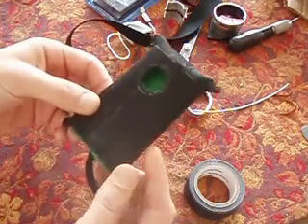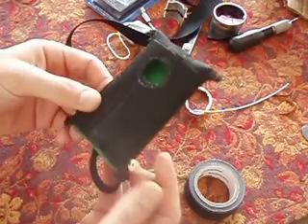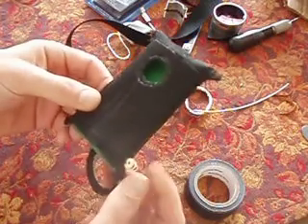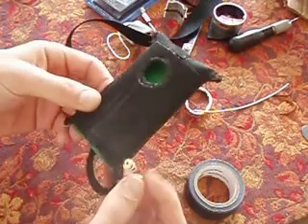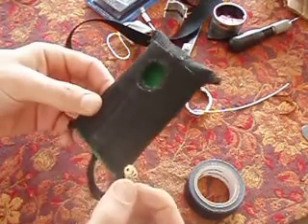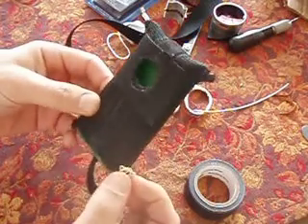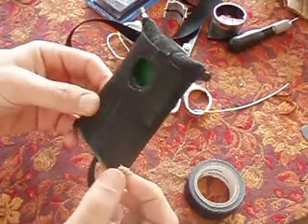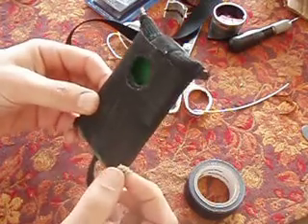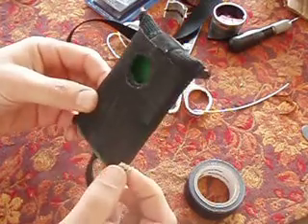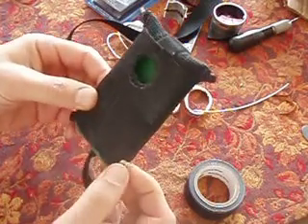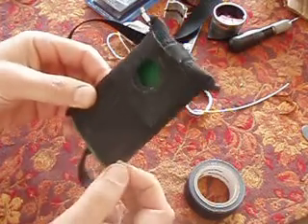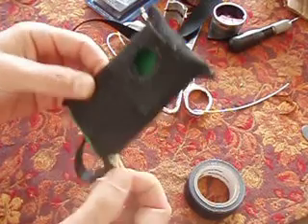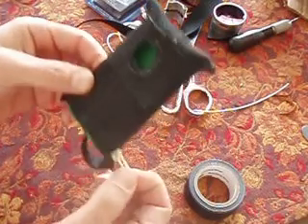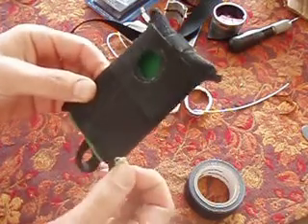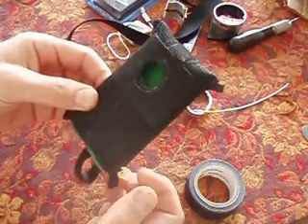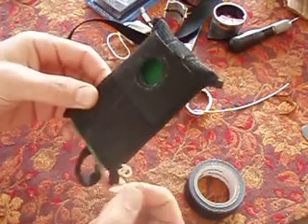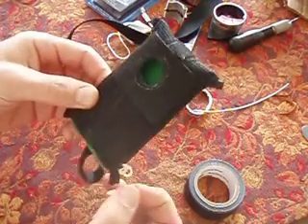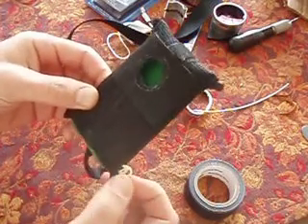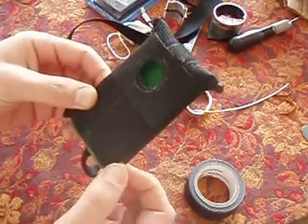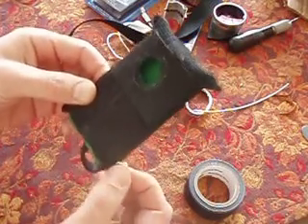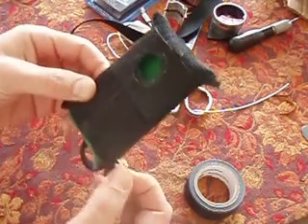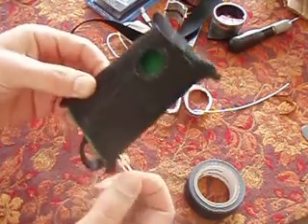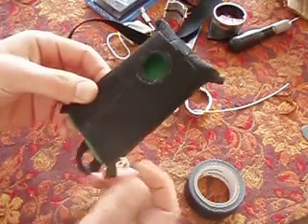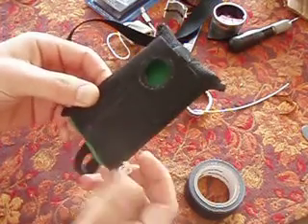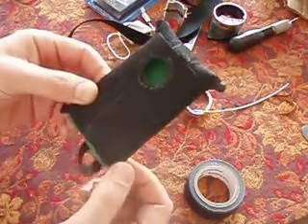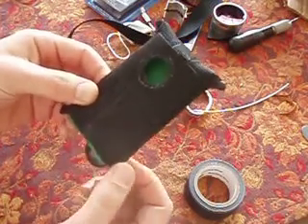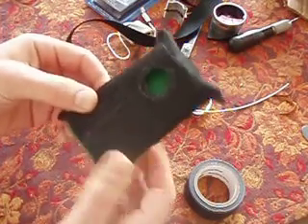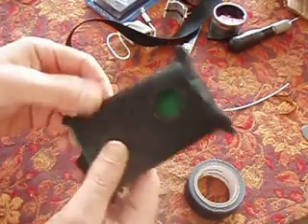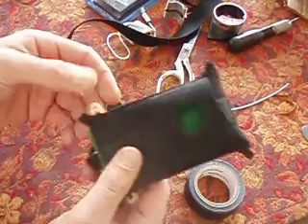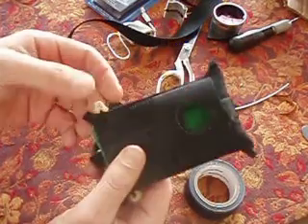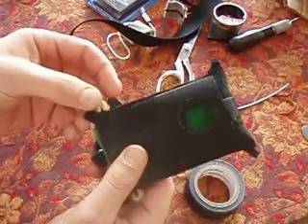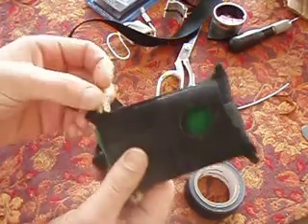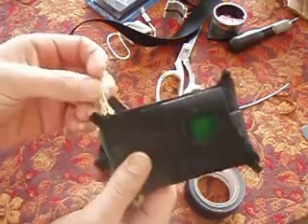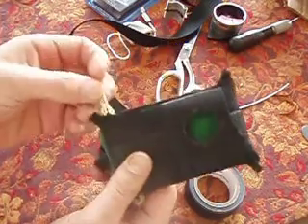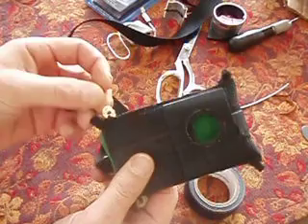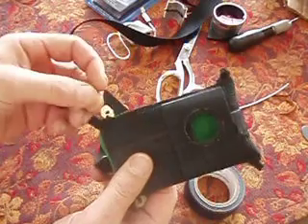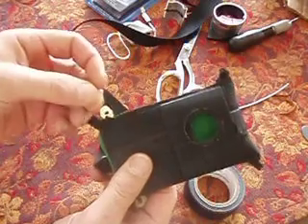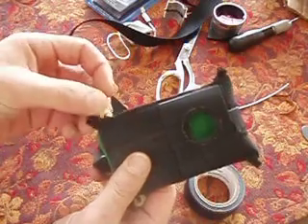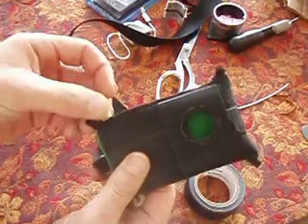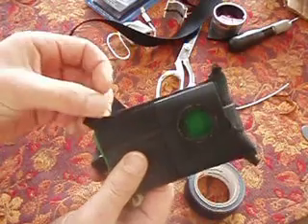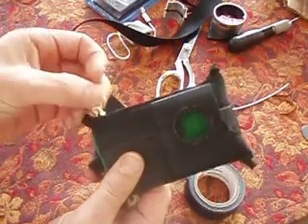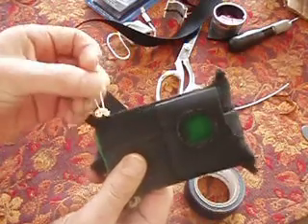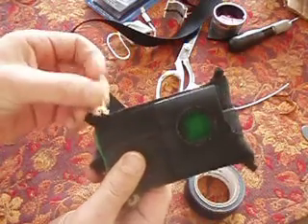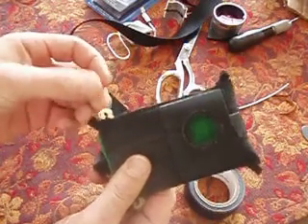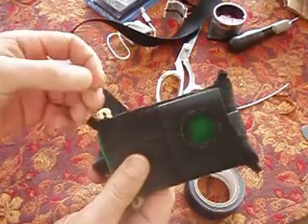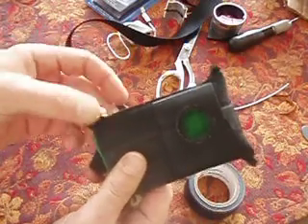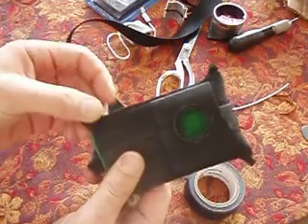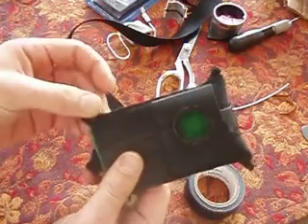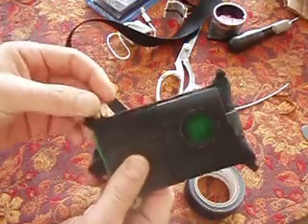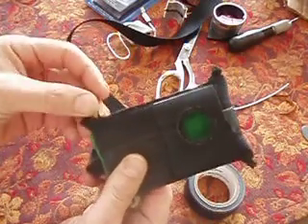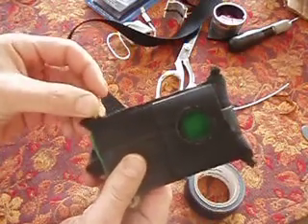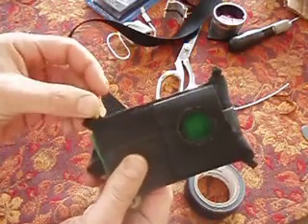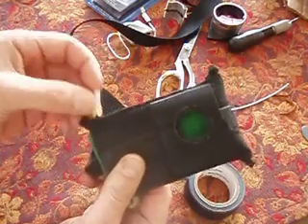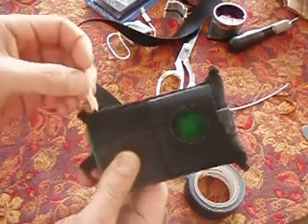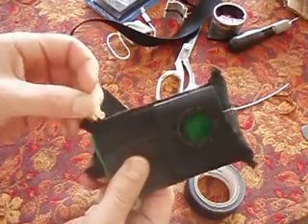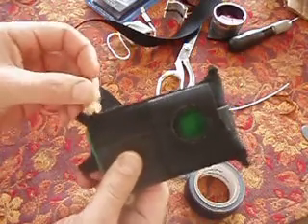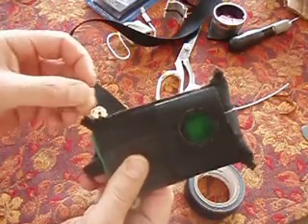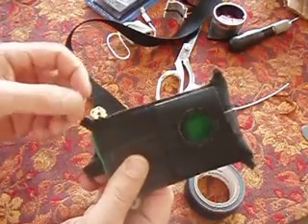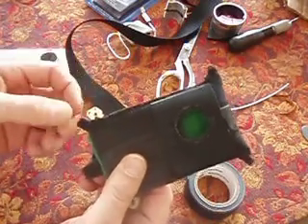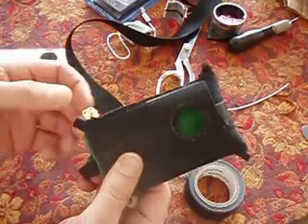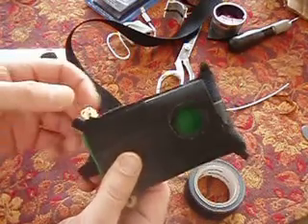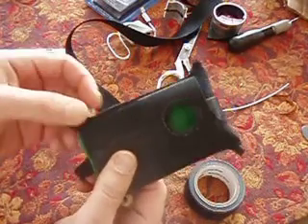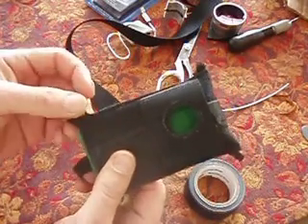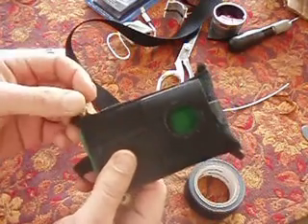If you can't get a hold of orthodontia rubber bands, you could probably find some gaskety thing at a hardware store that would work too.